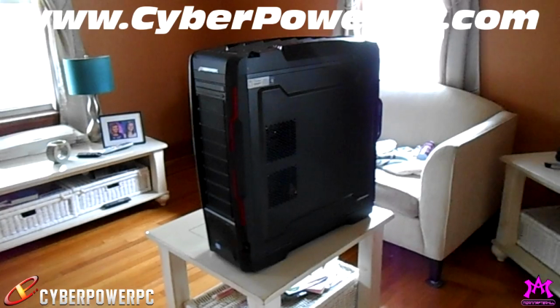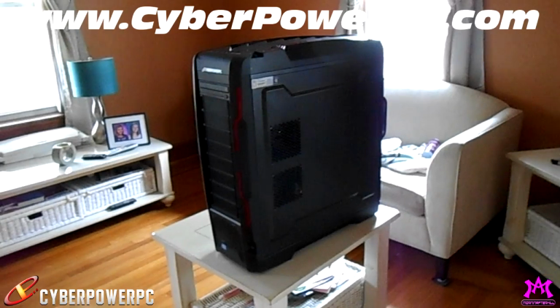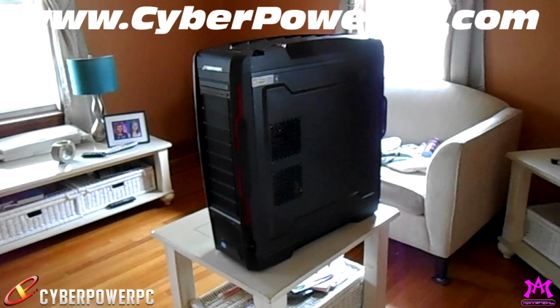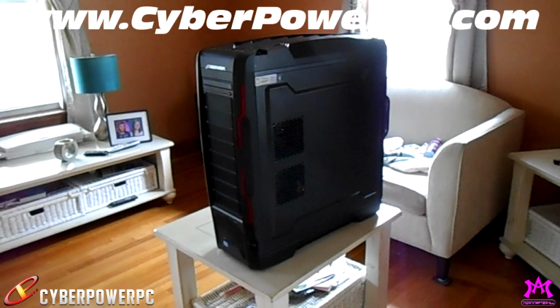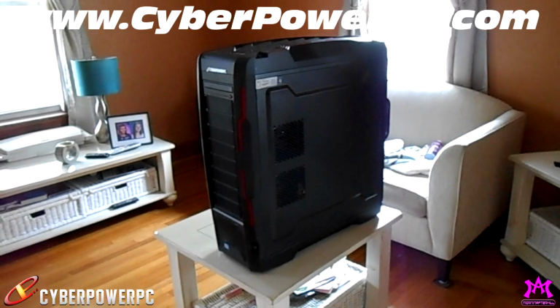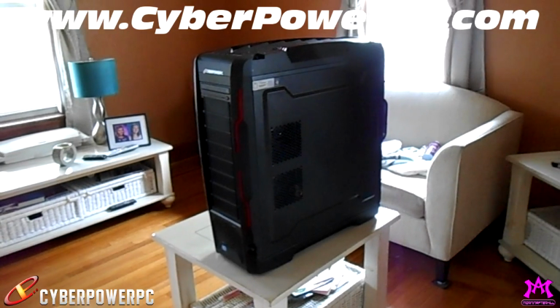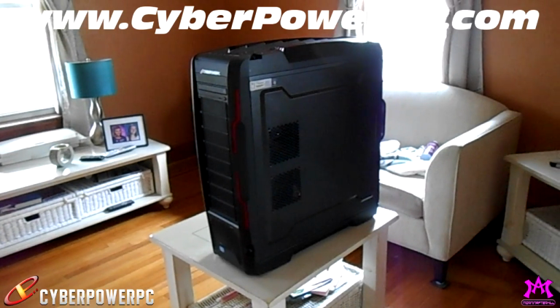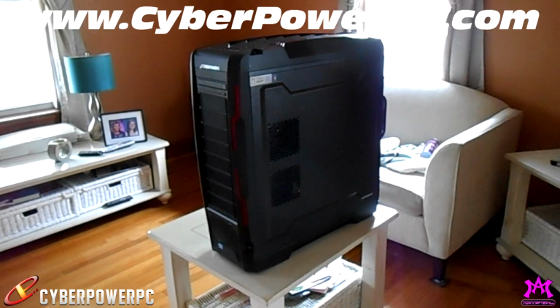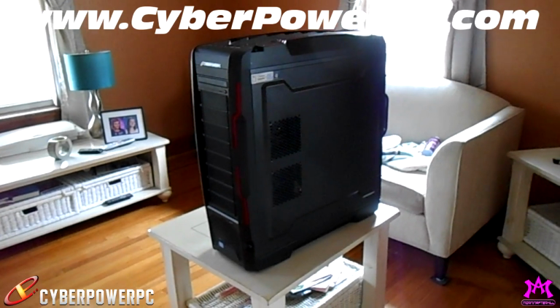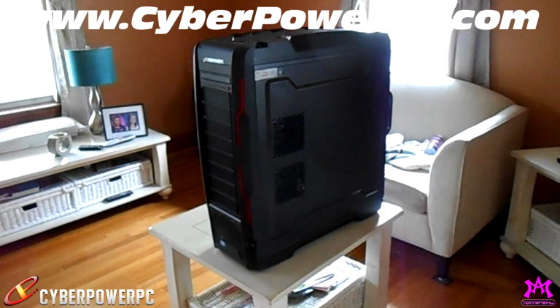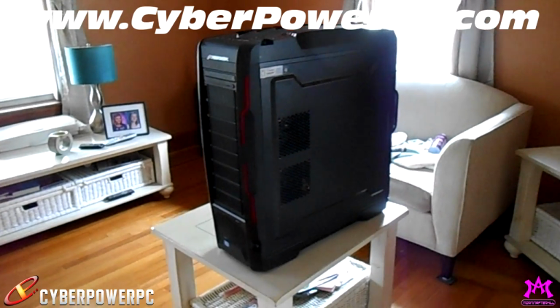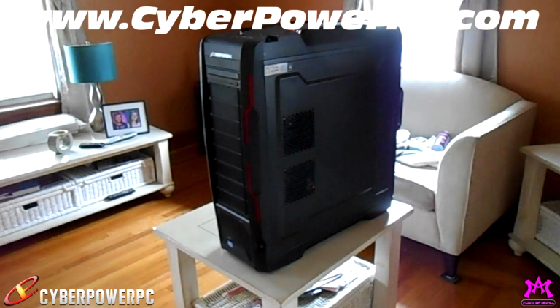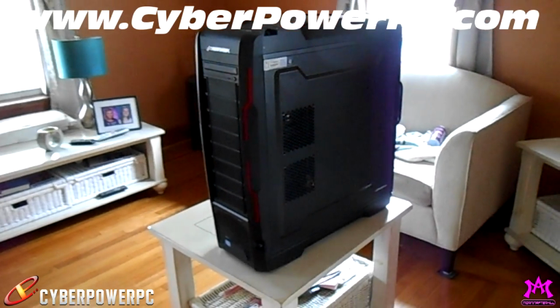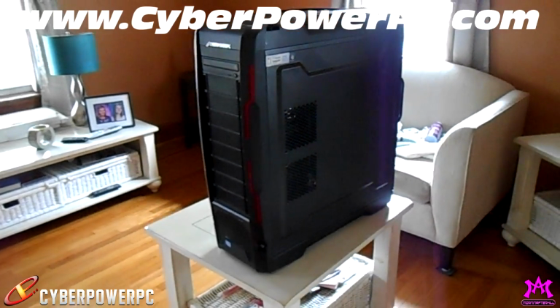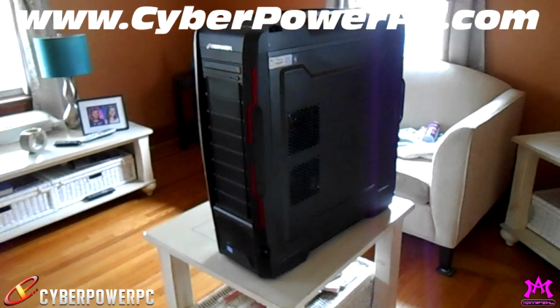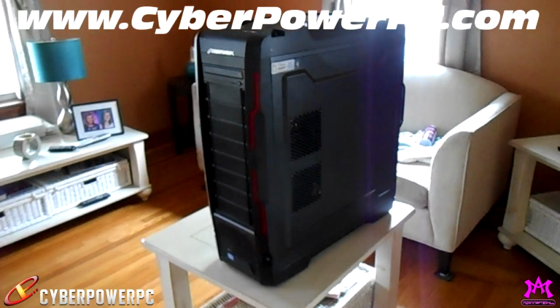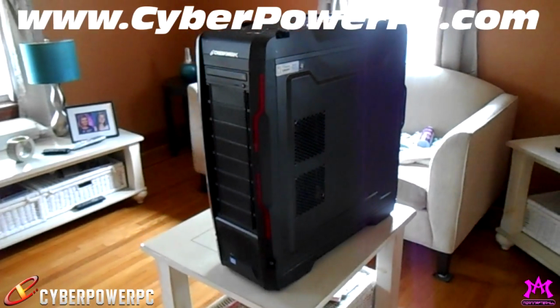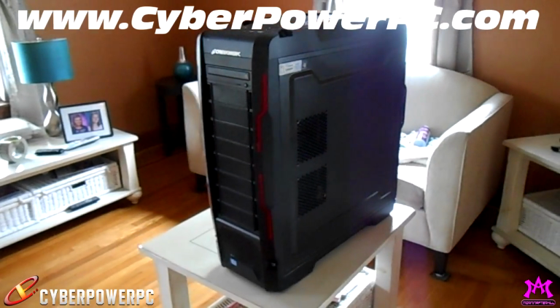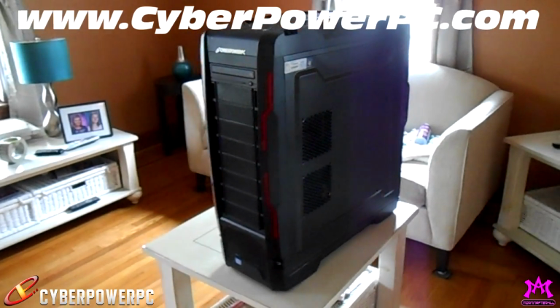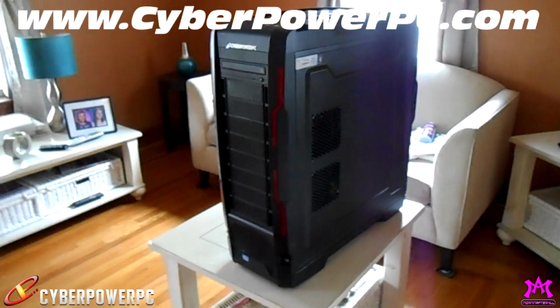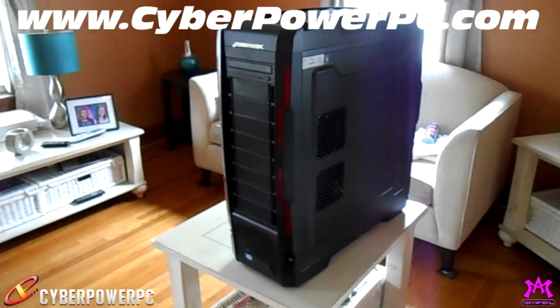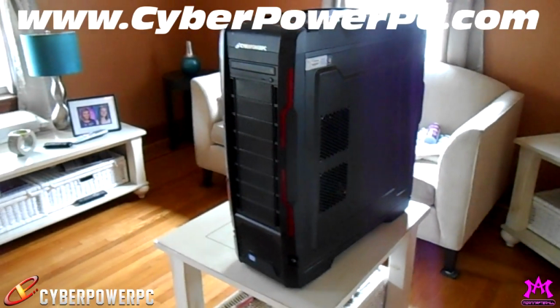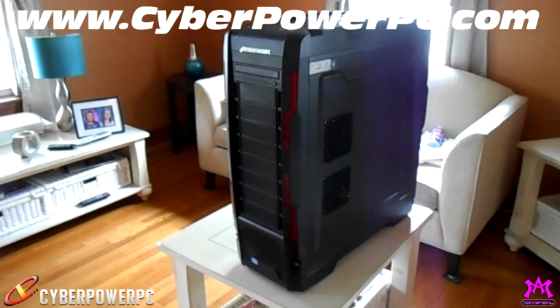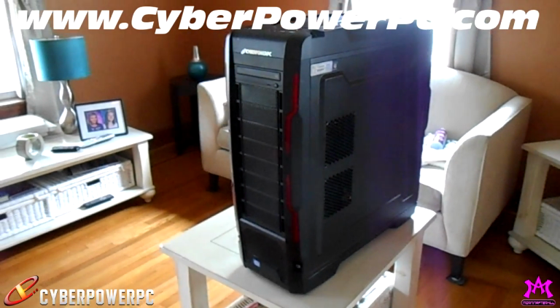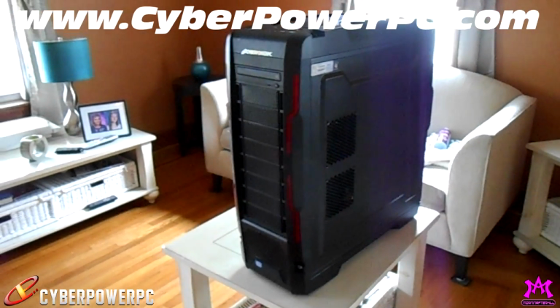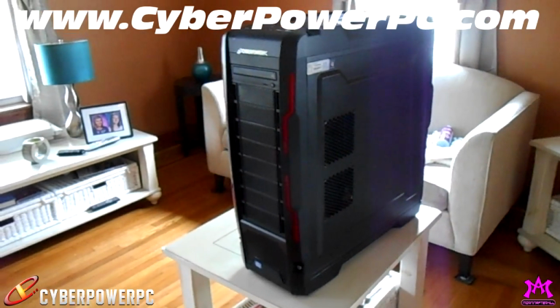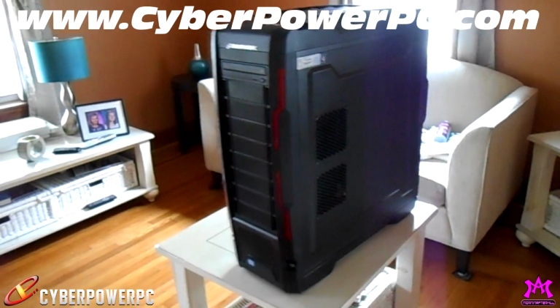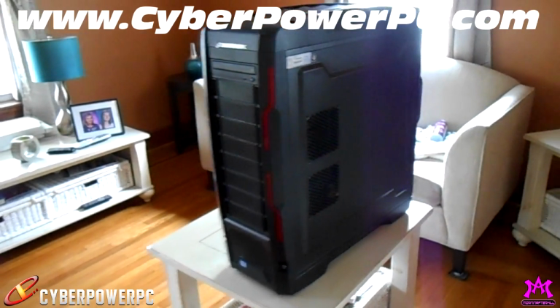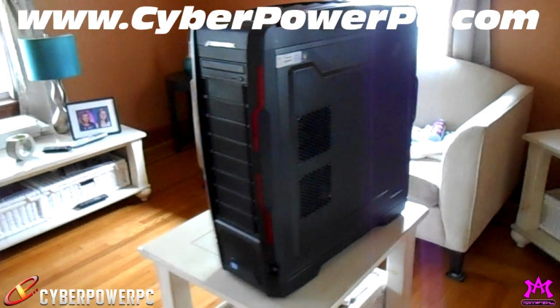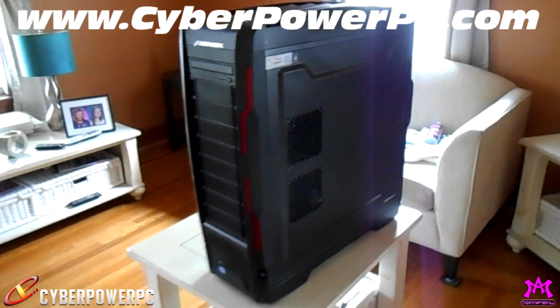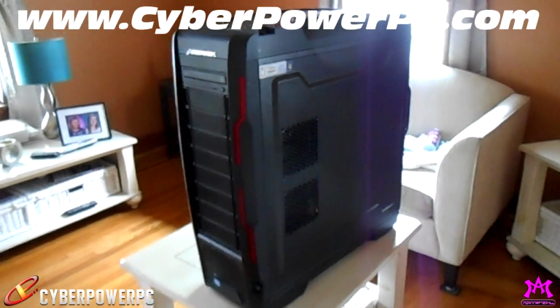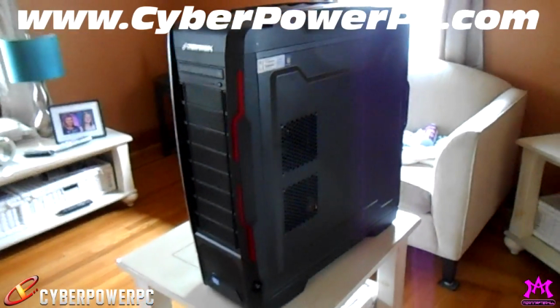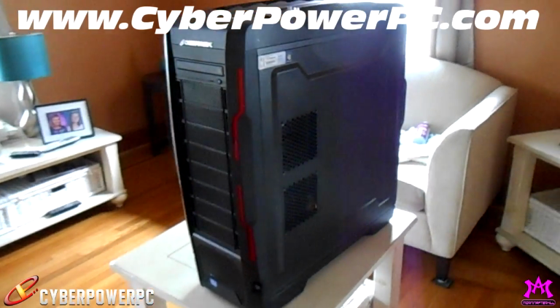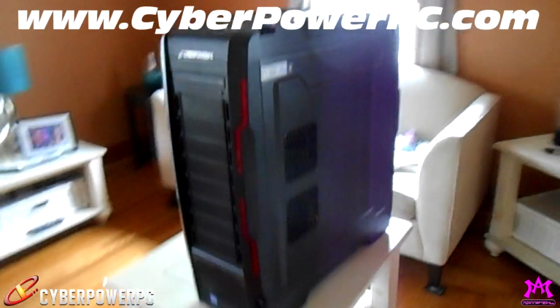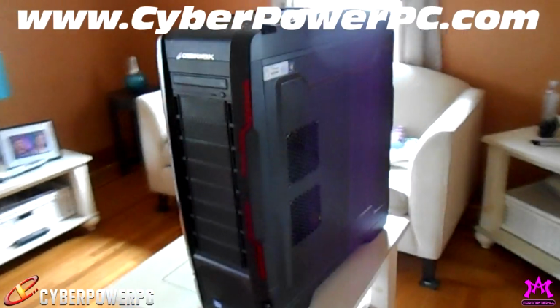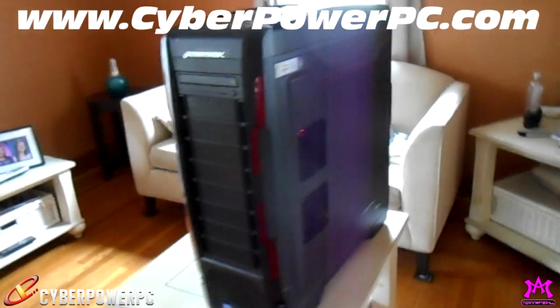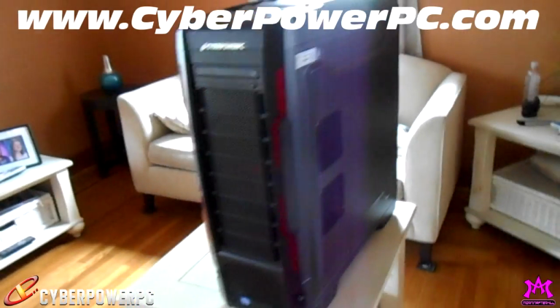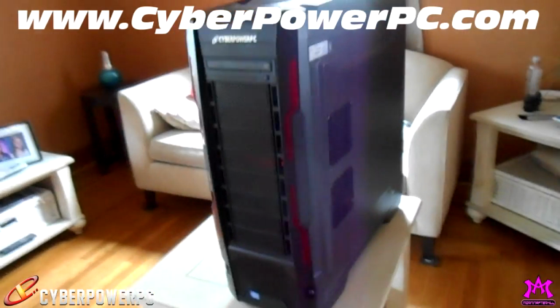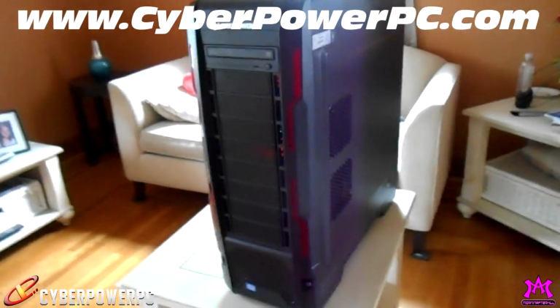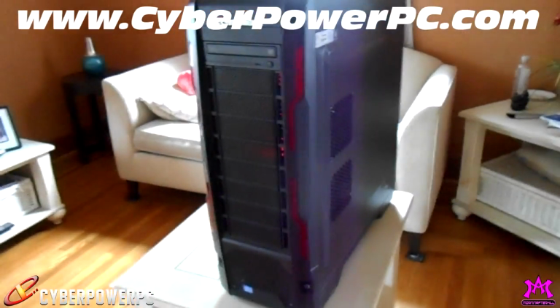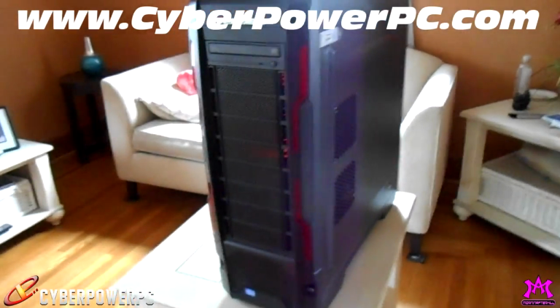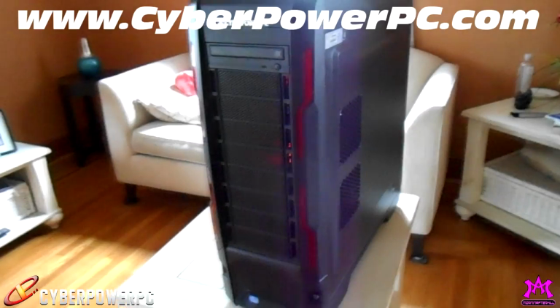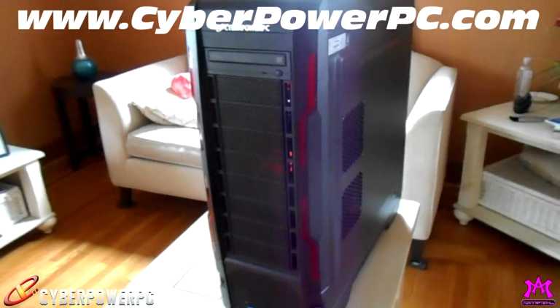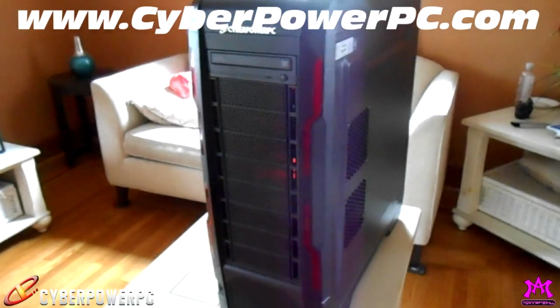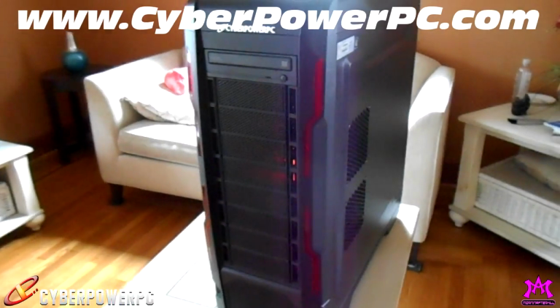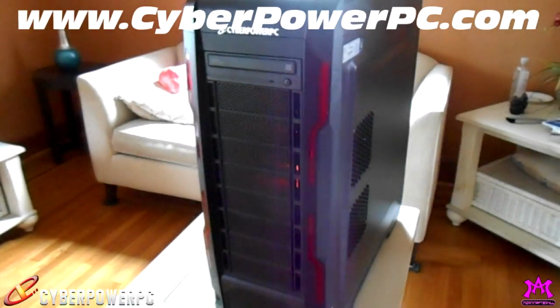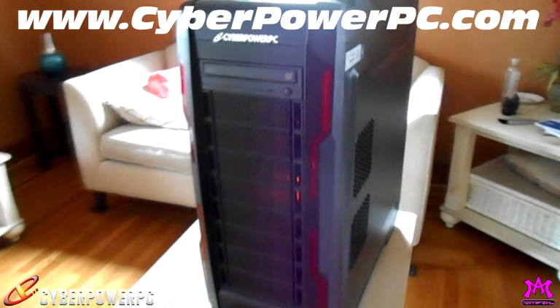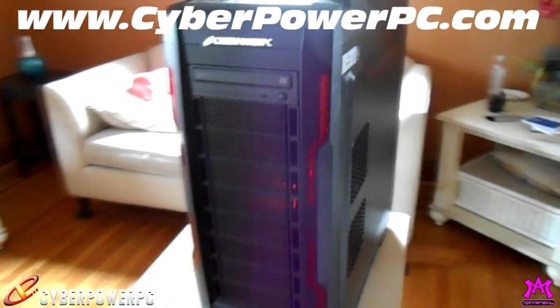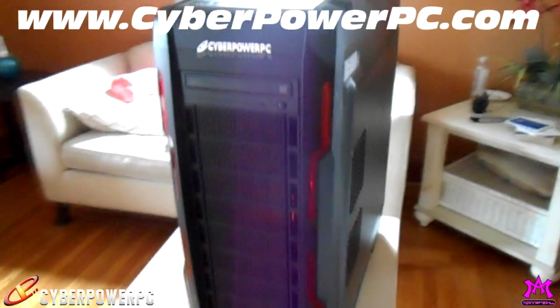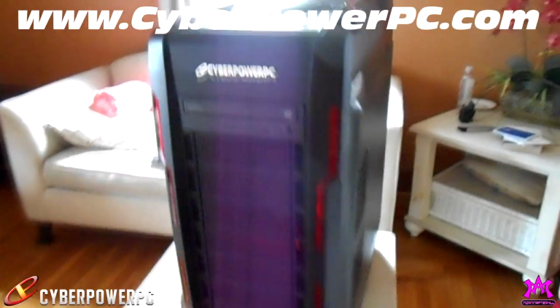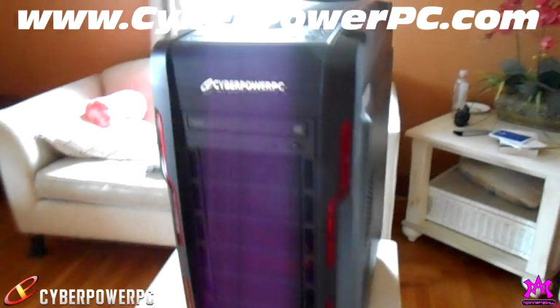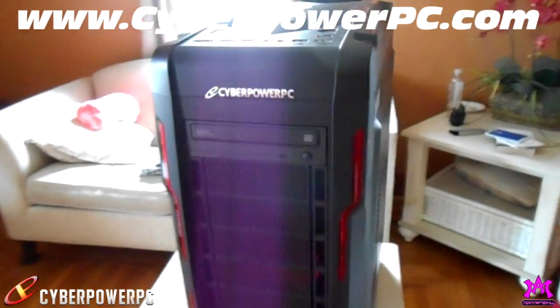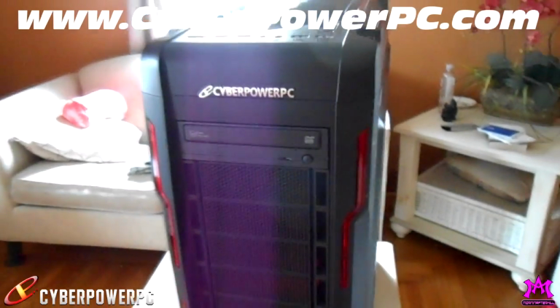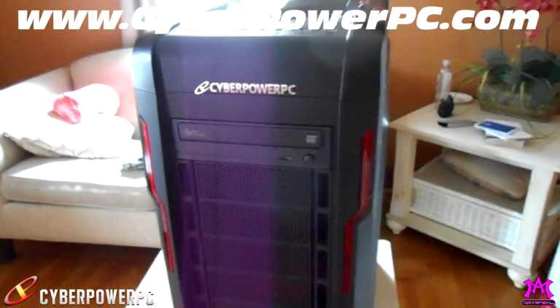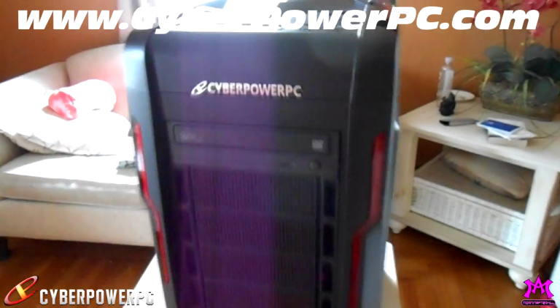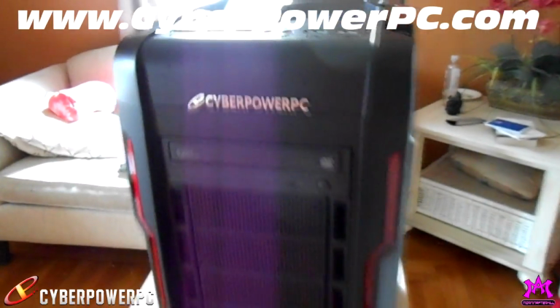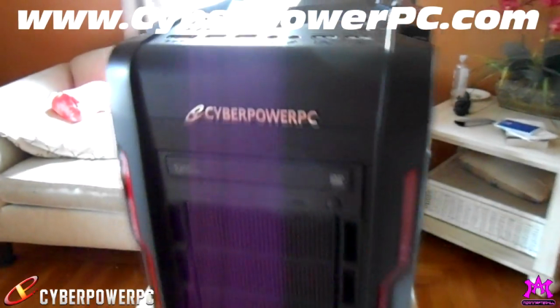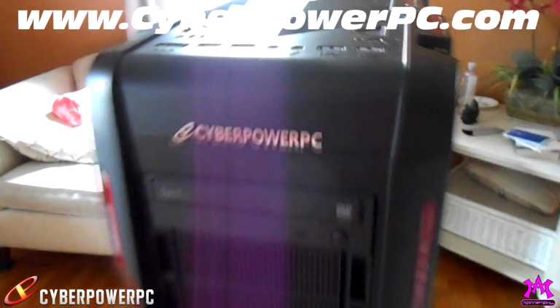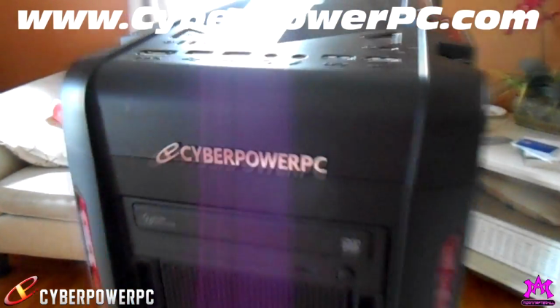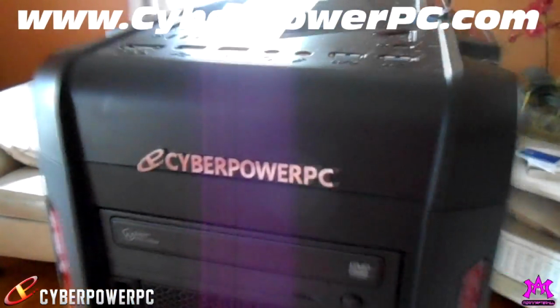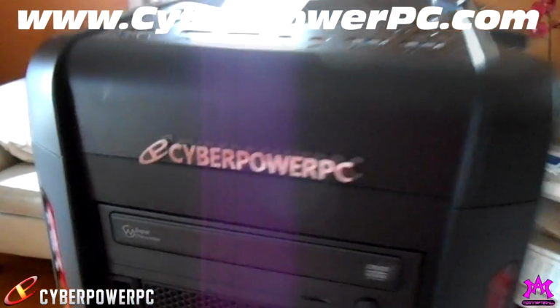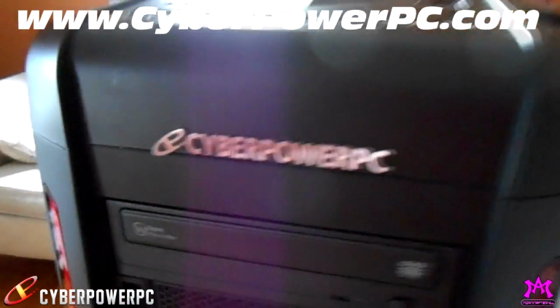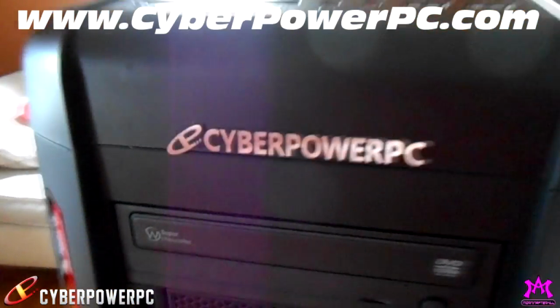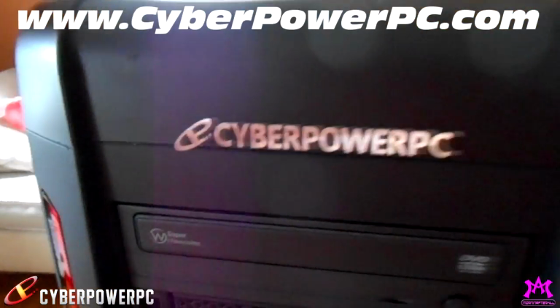What's up guys, it's Jay, more than AlphaKill, and I'm back here in my living room and this is my brand new CyberPower PC.